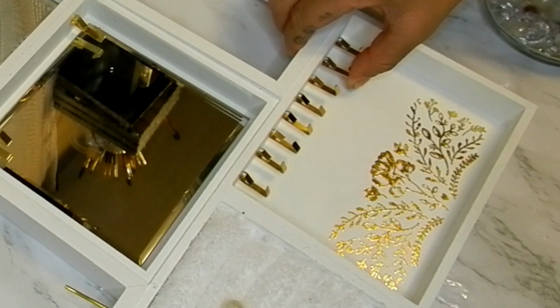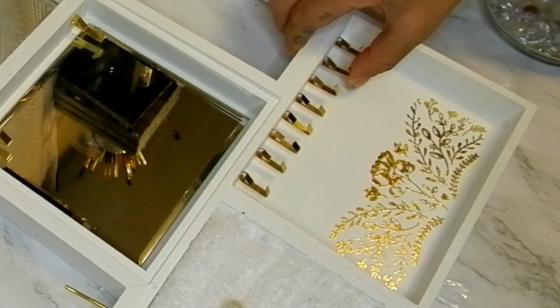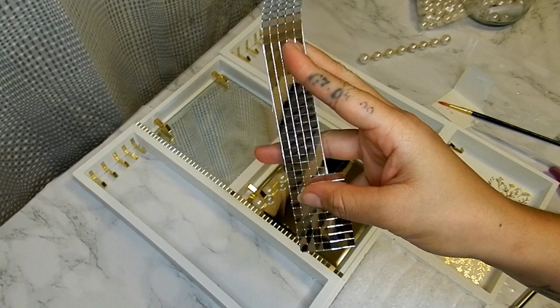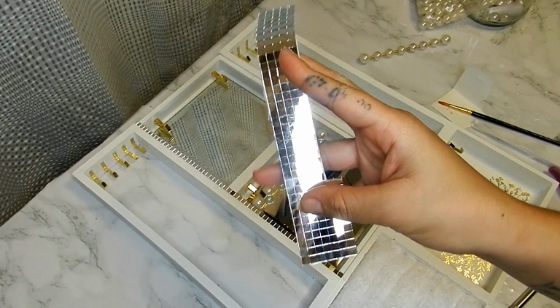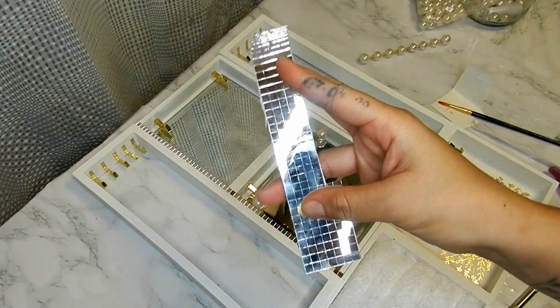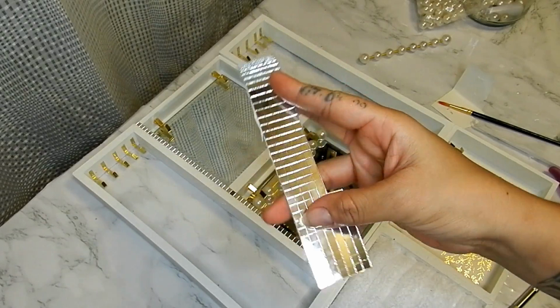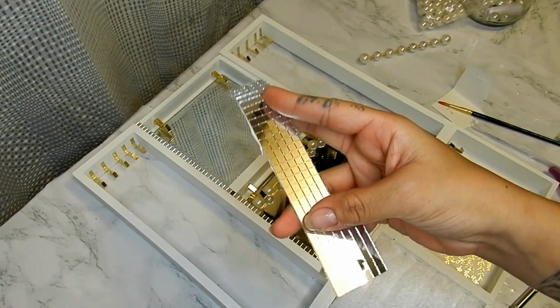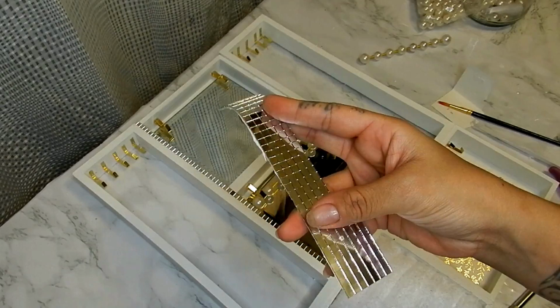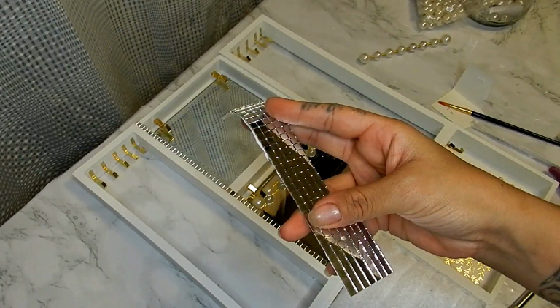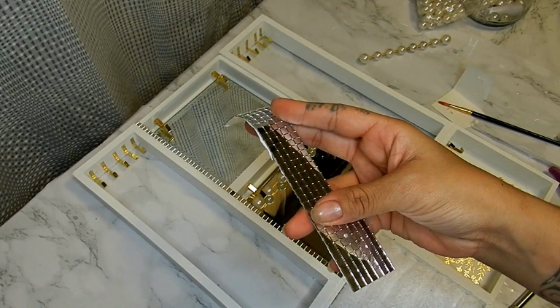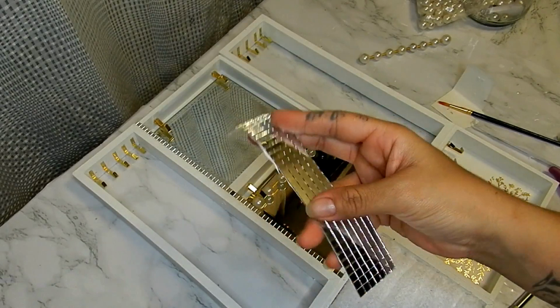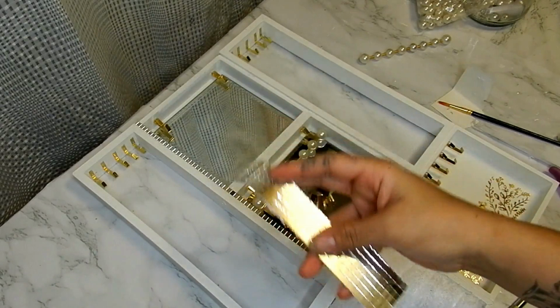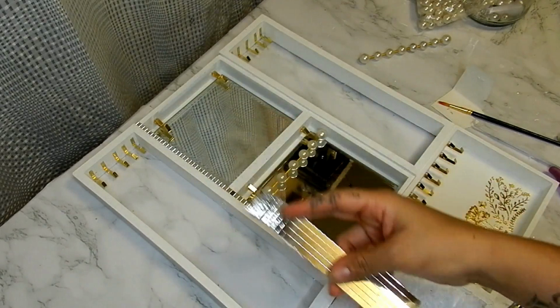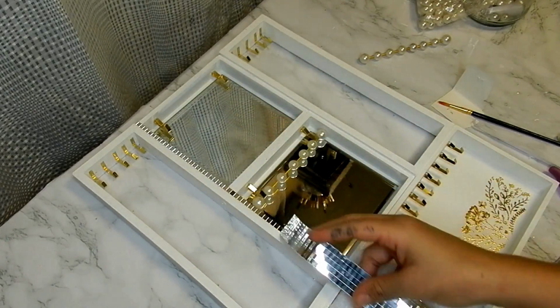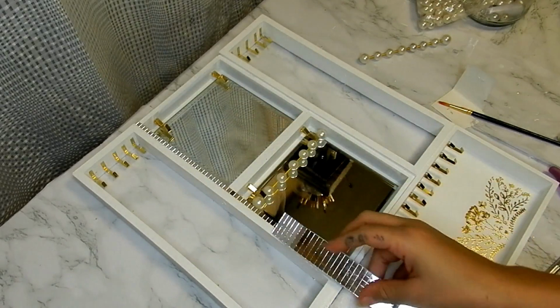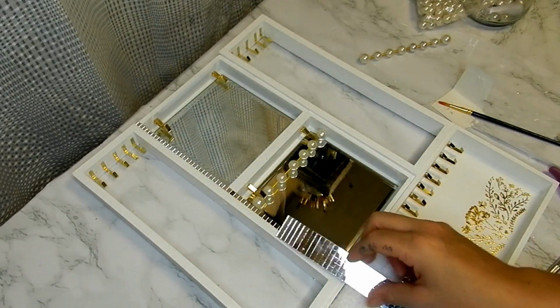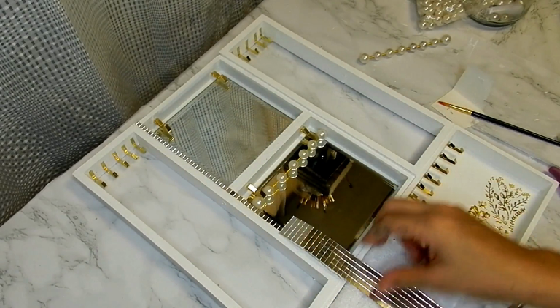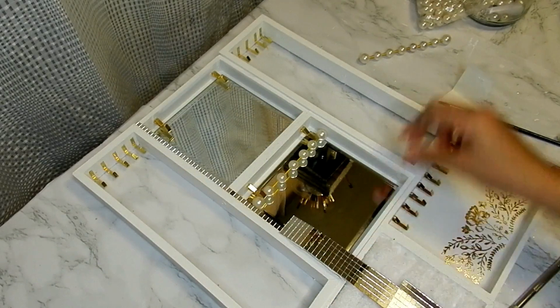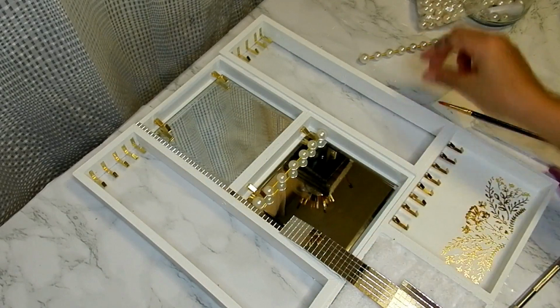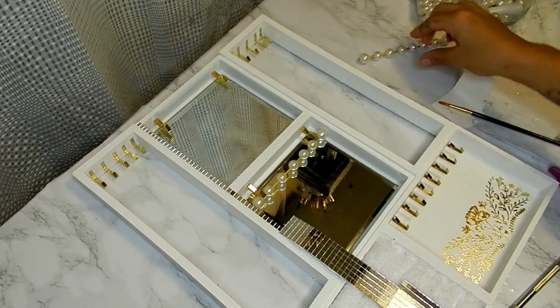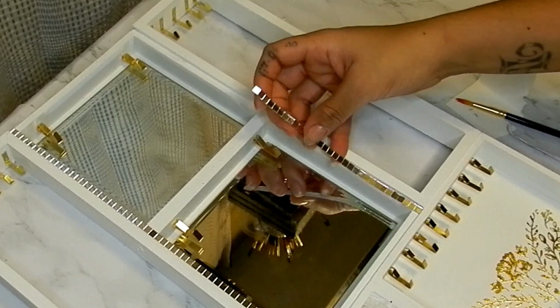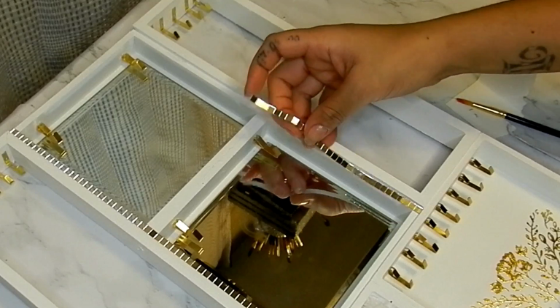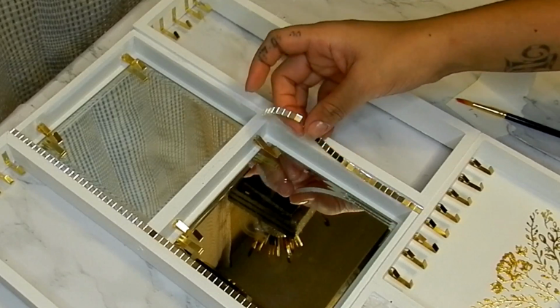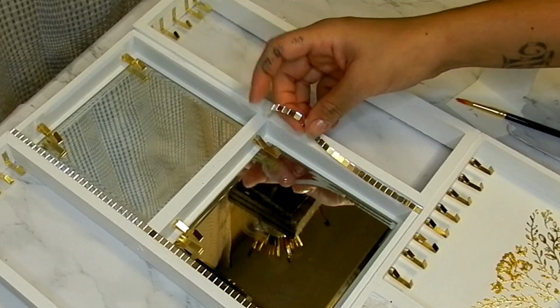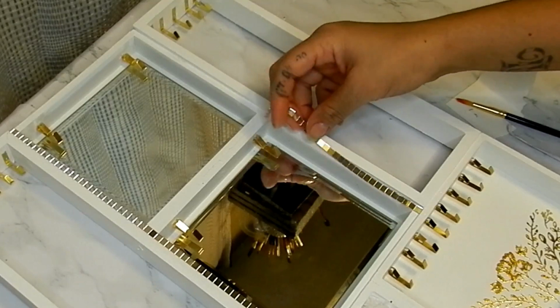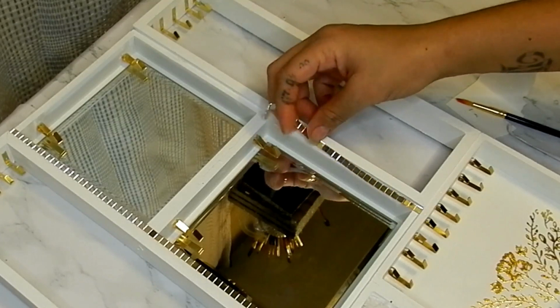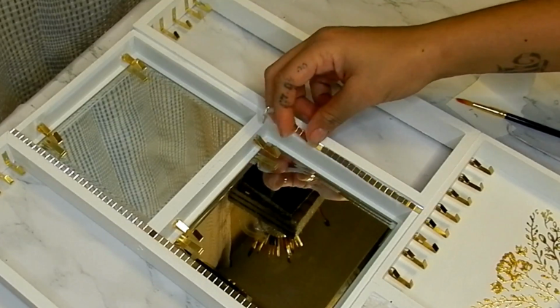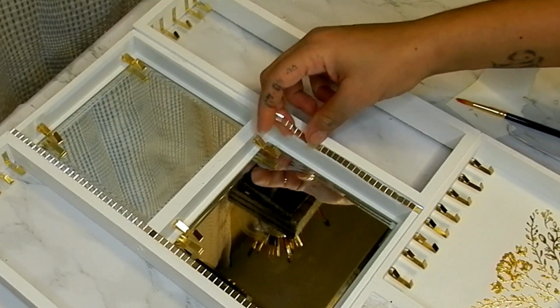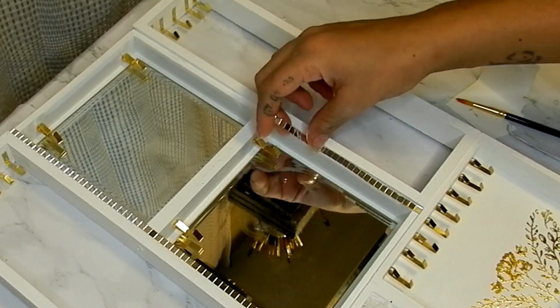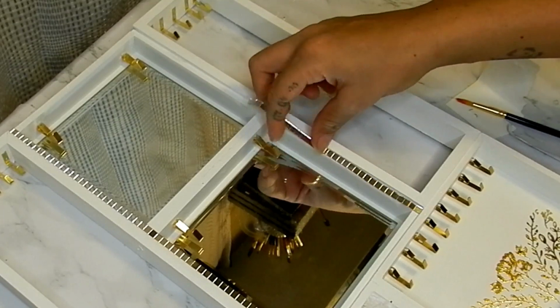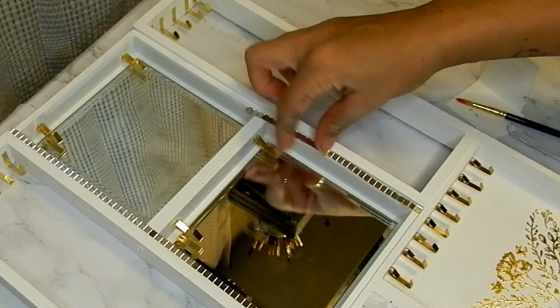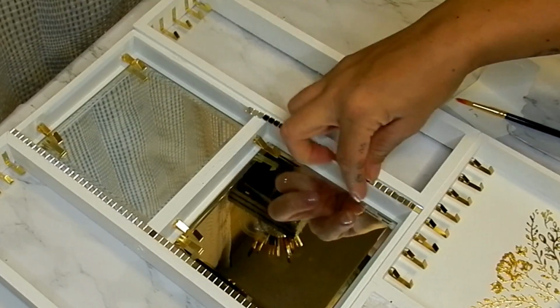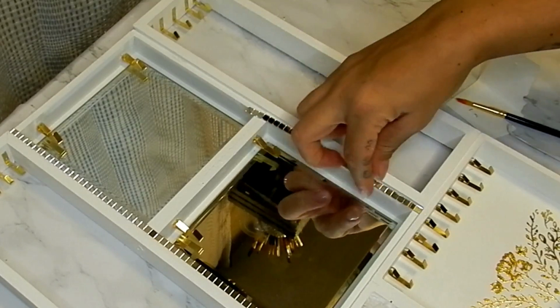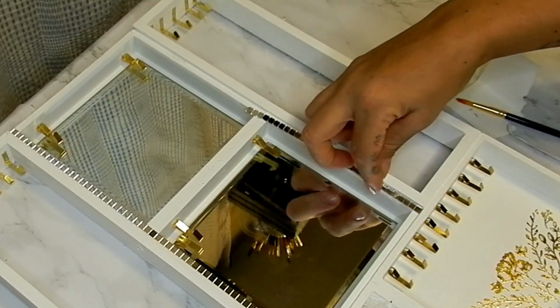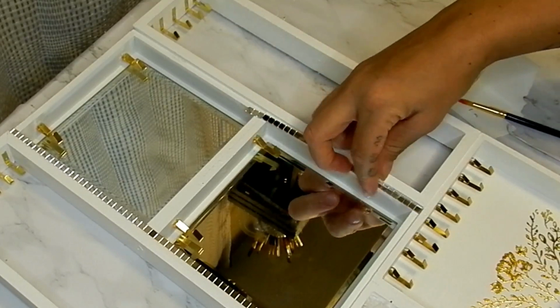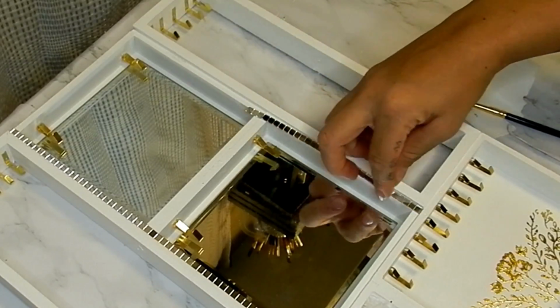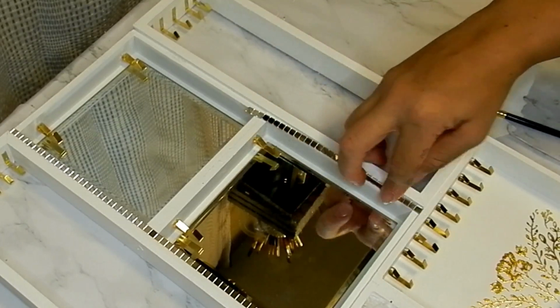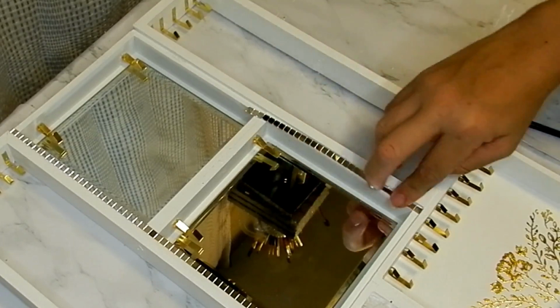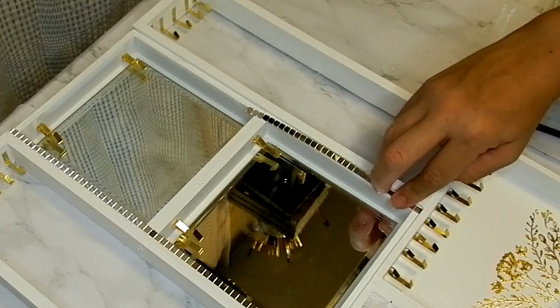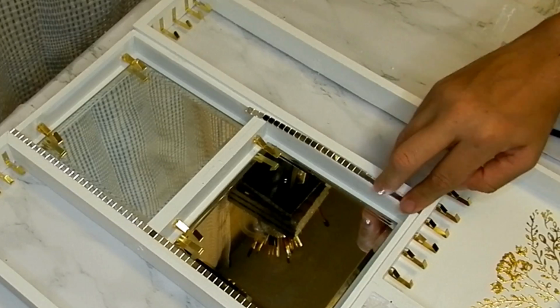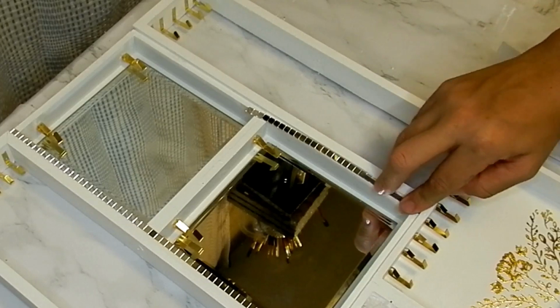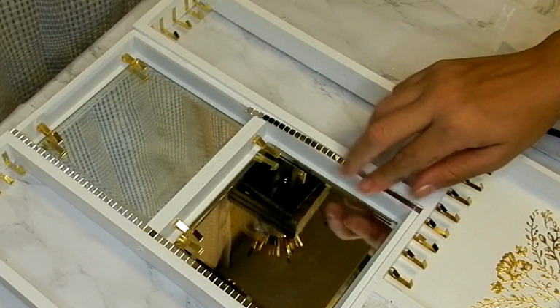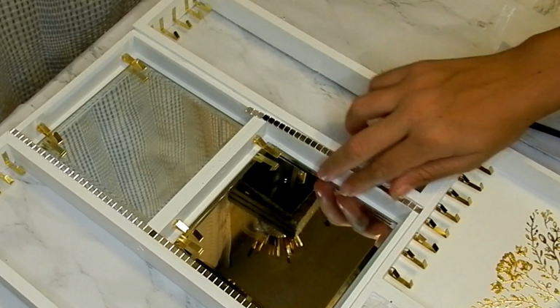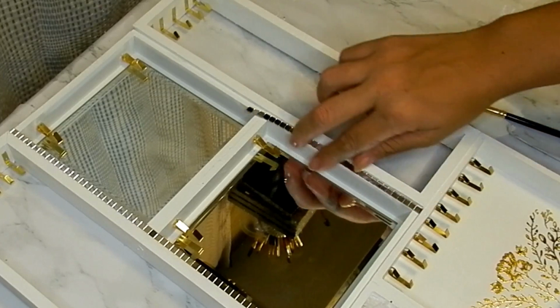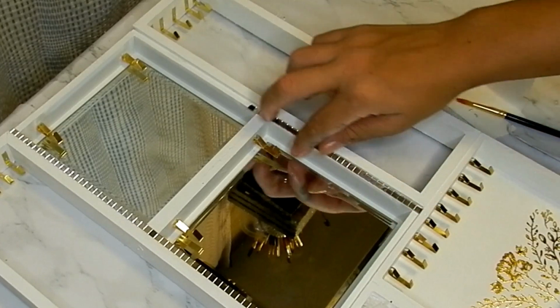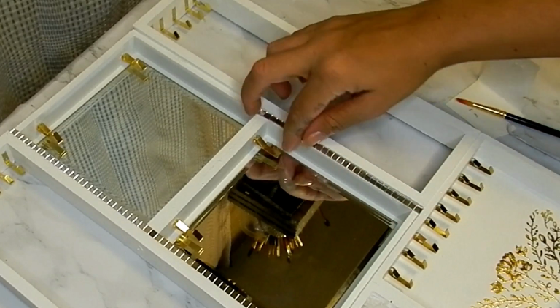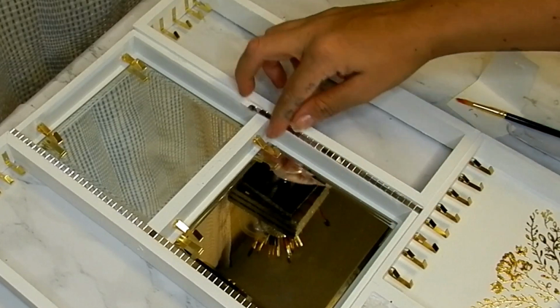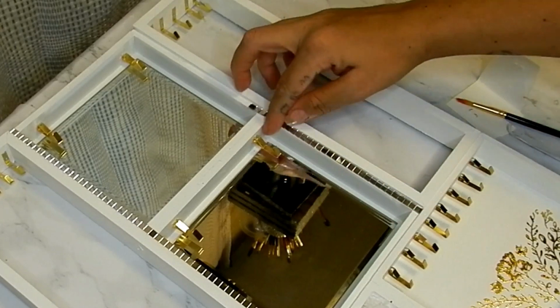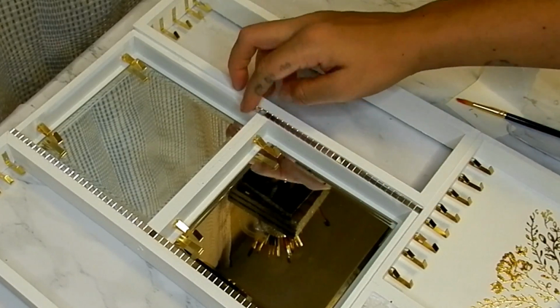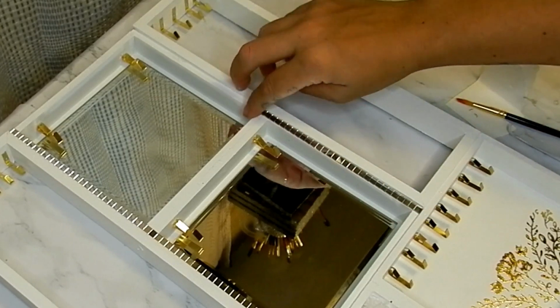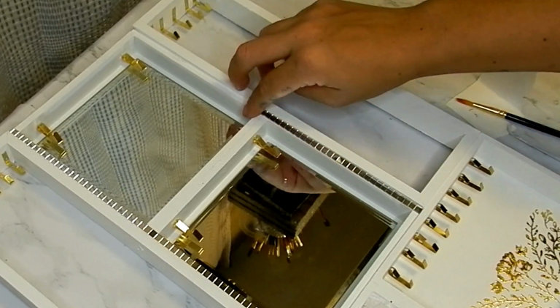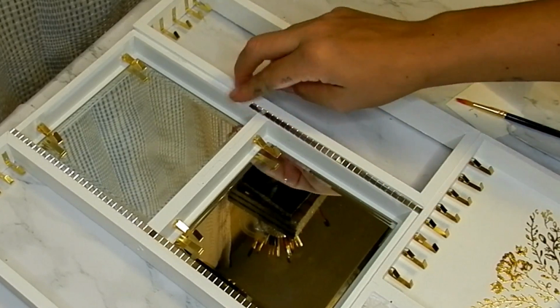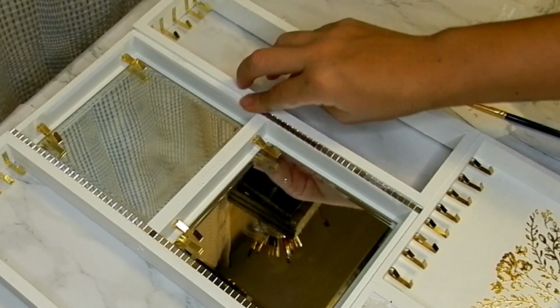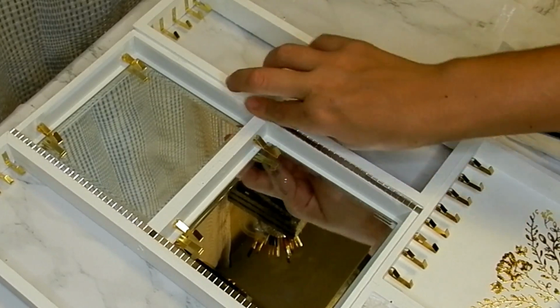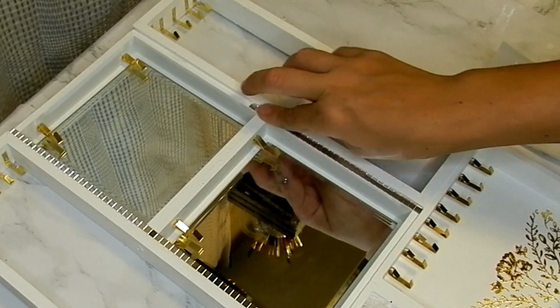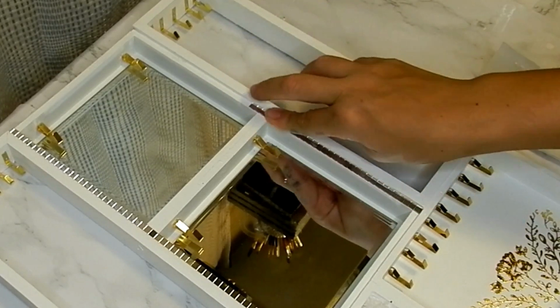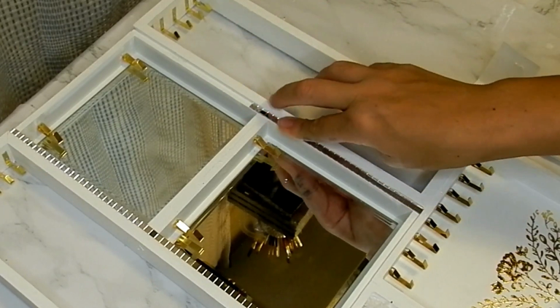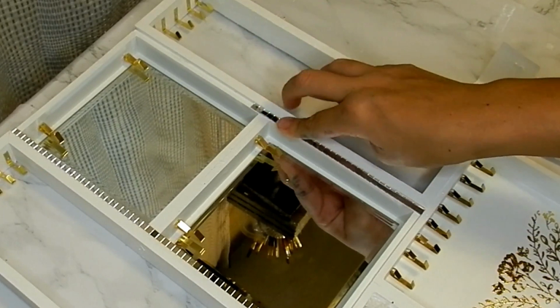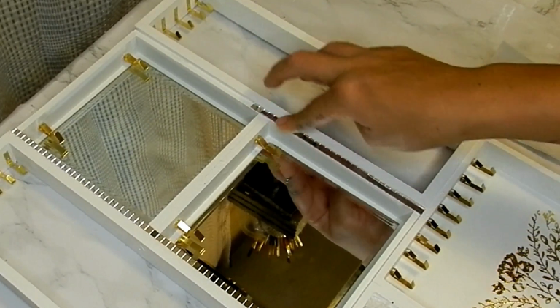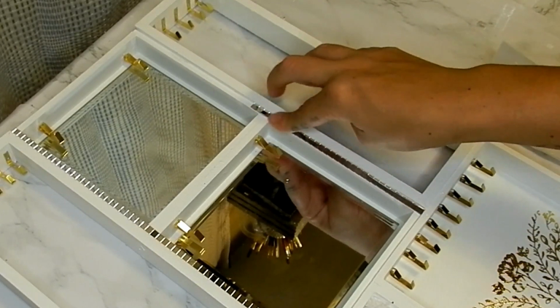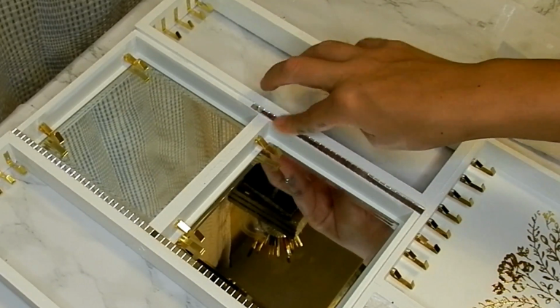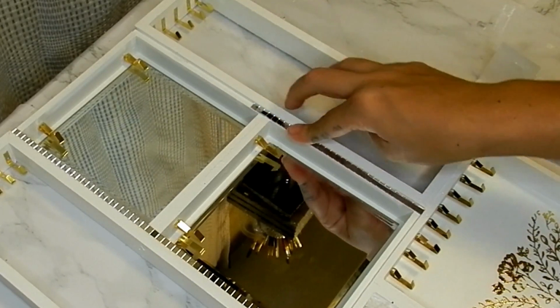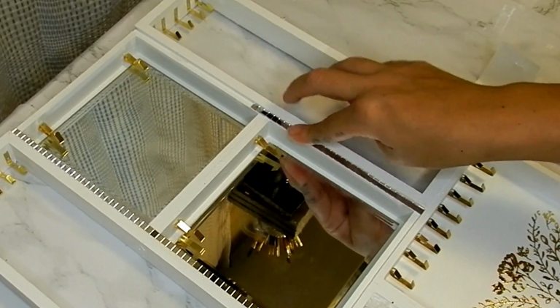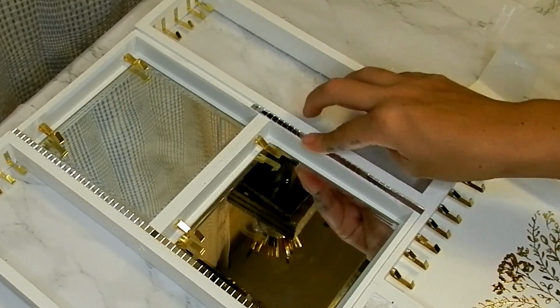Here I have some of these small mirror tiles that I got on Amazon — I will put the link for these in the description box below.